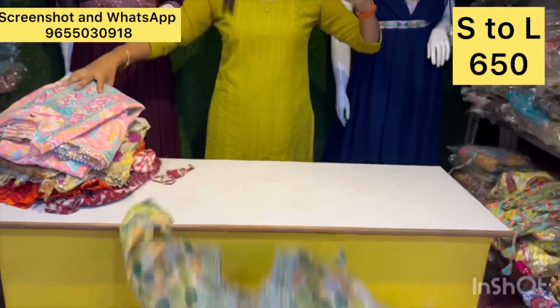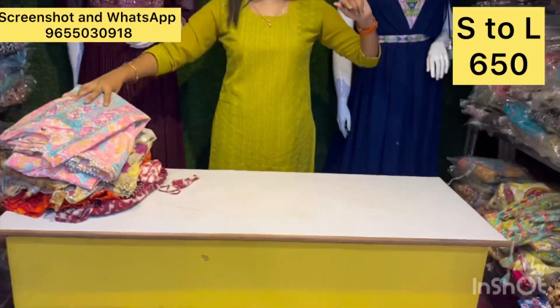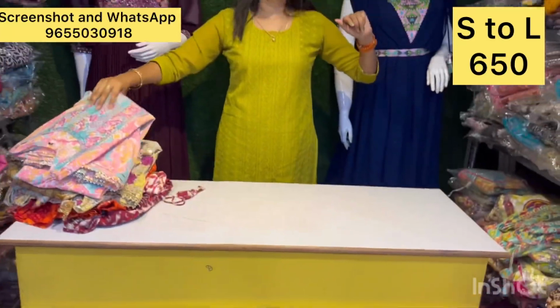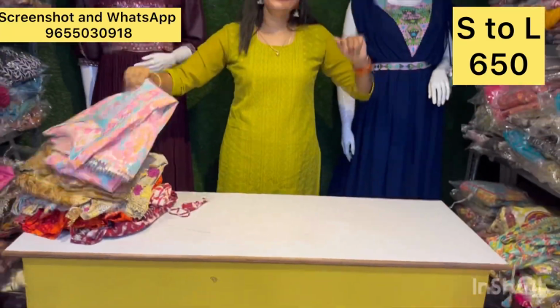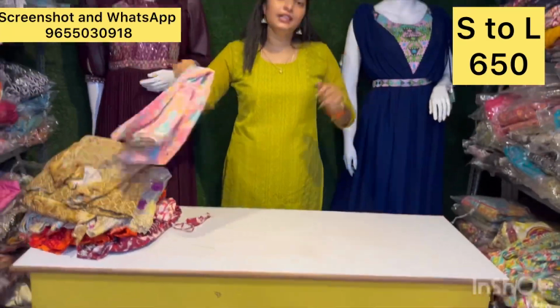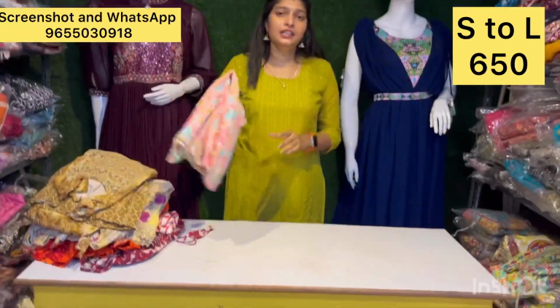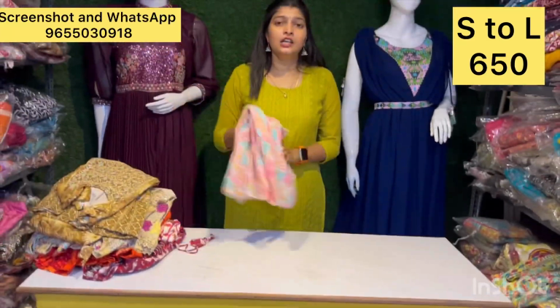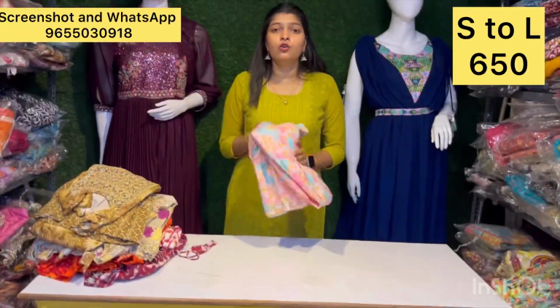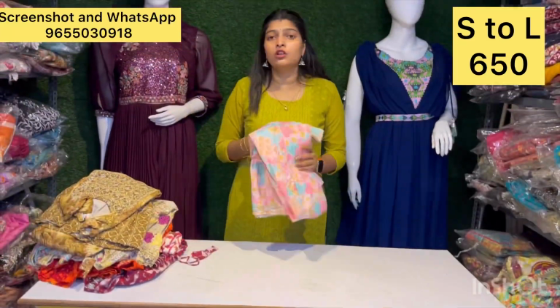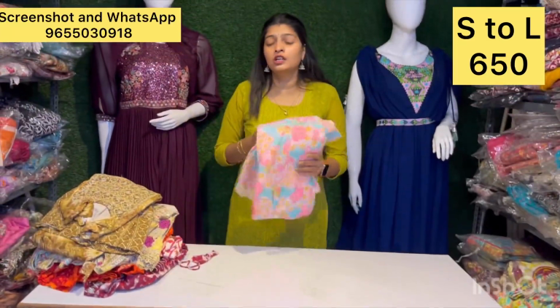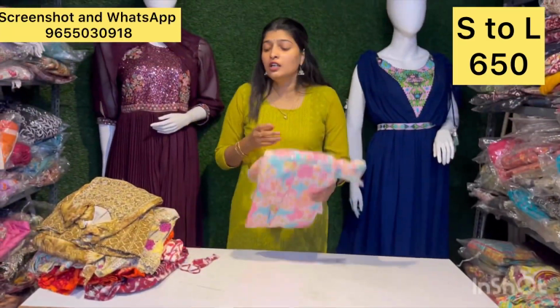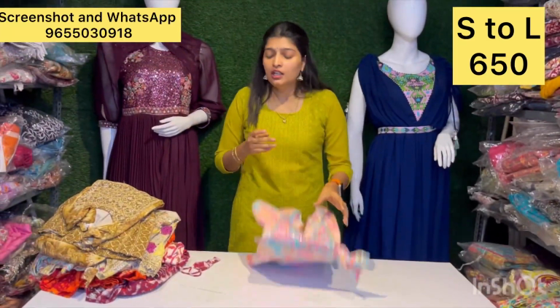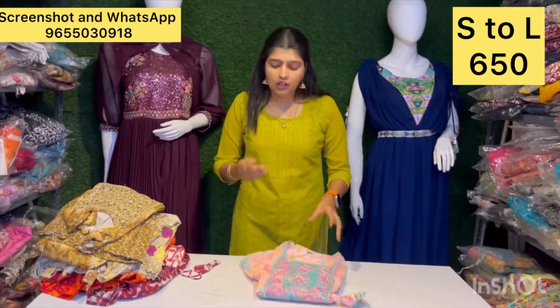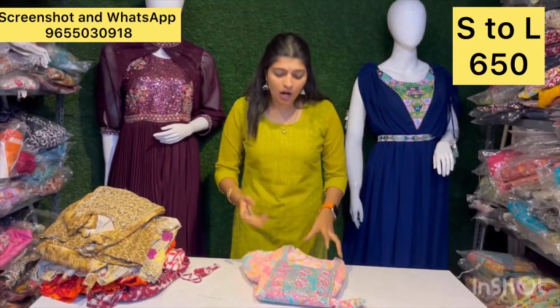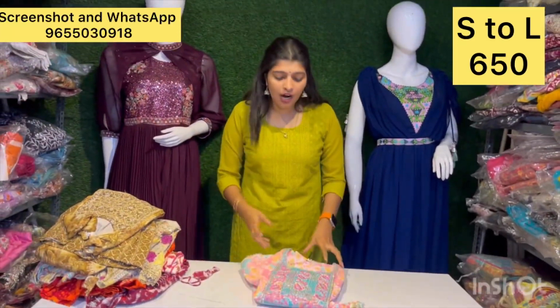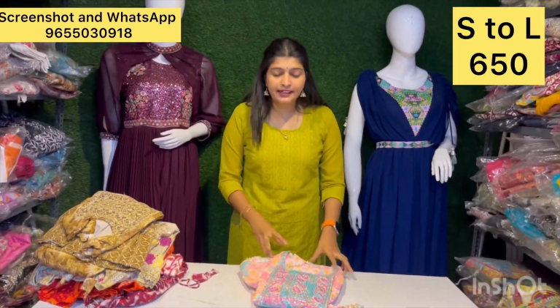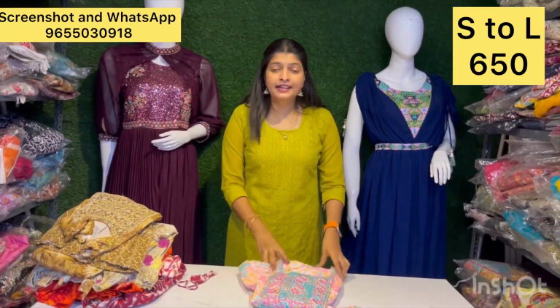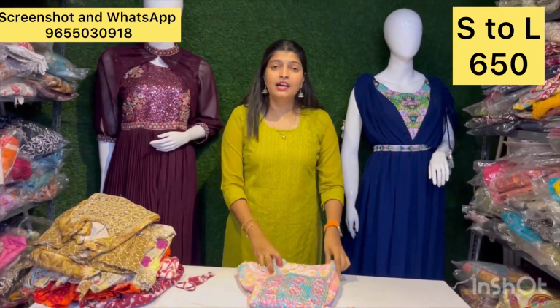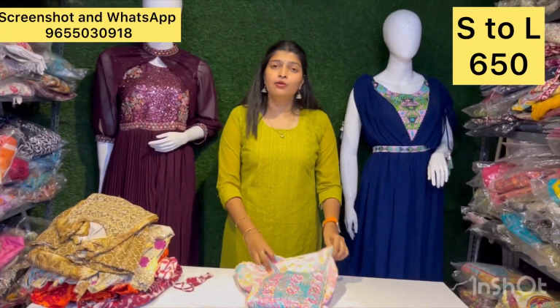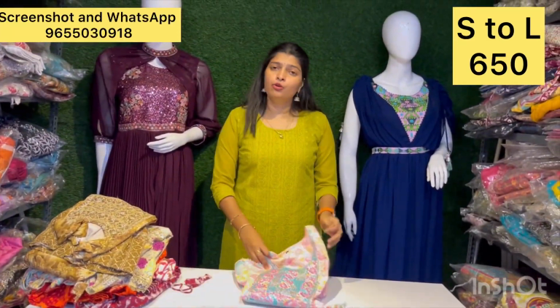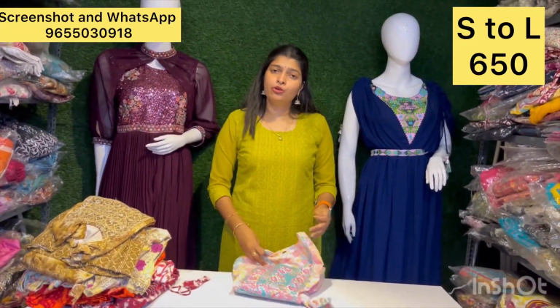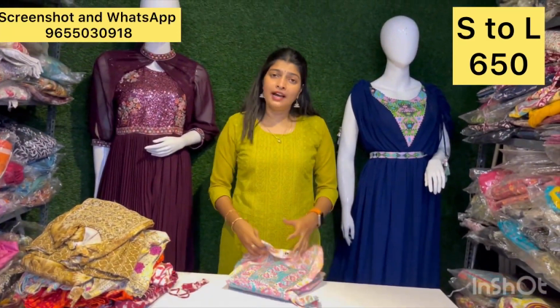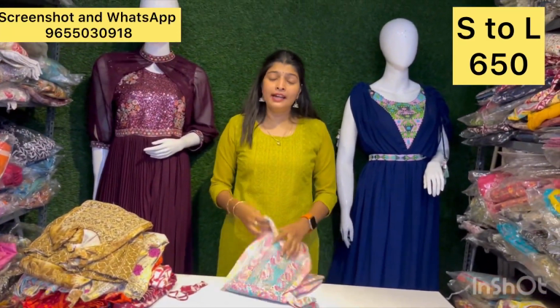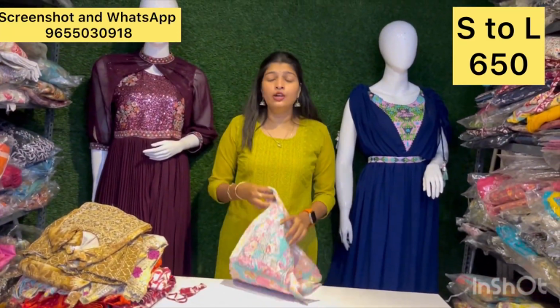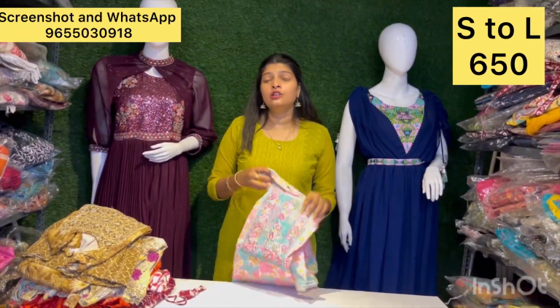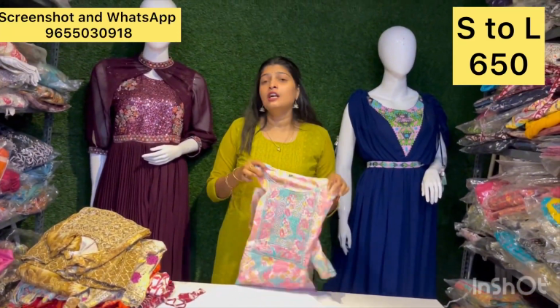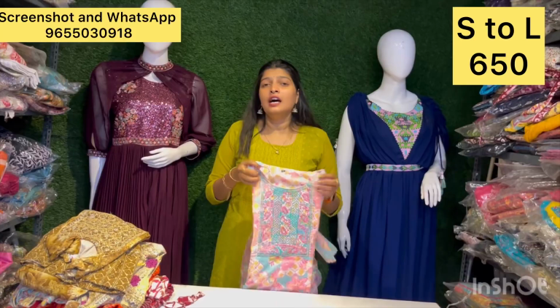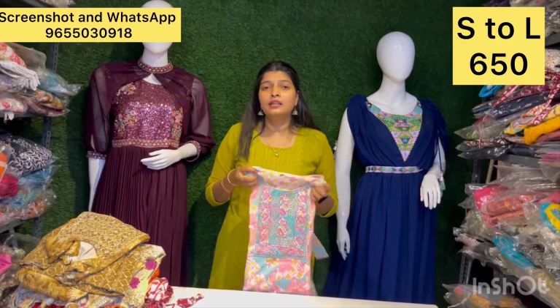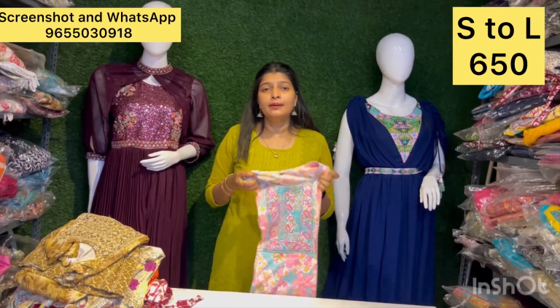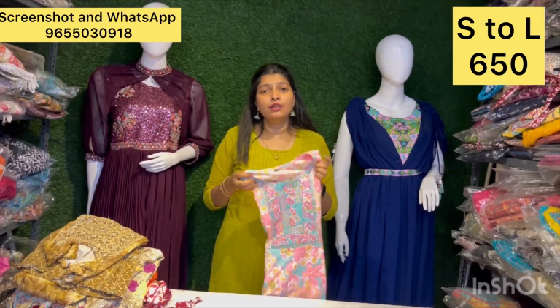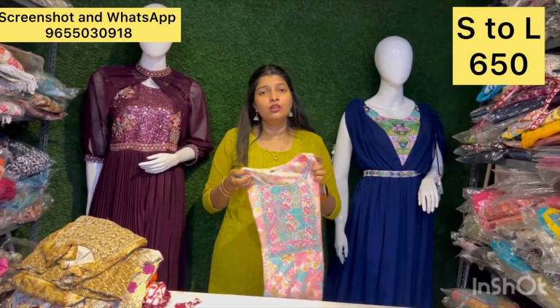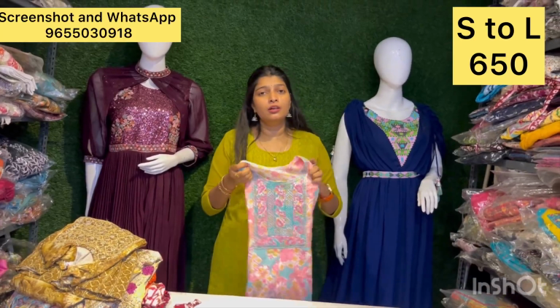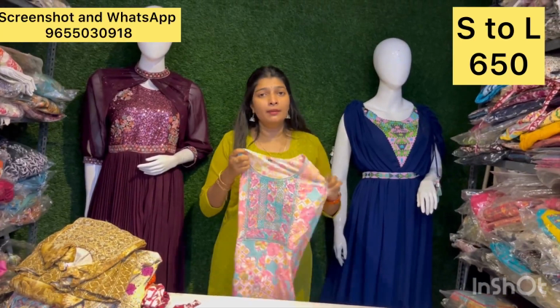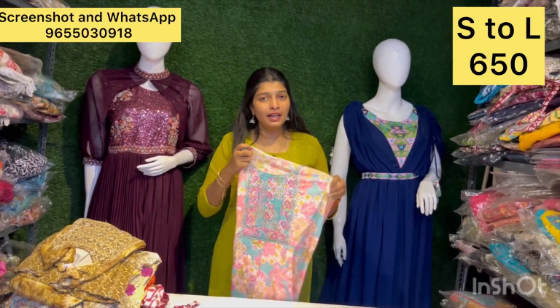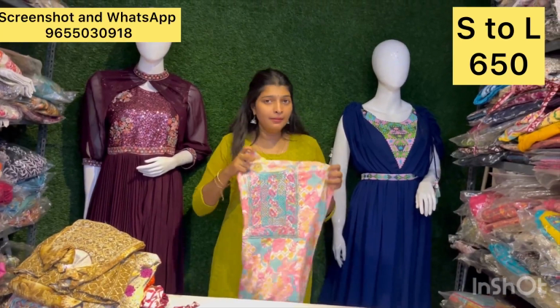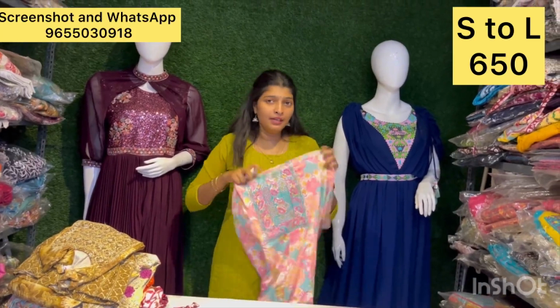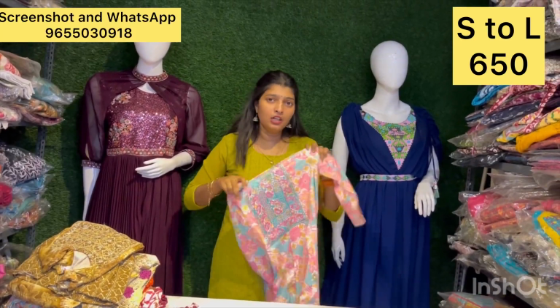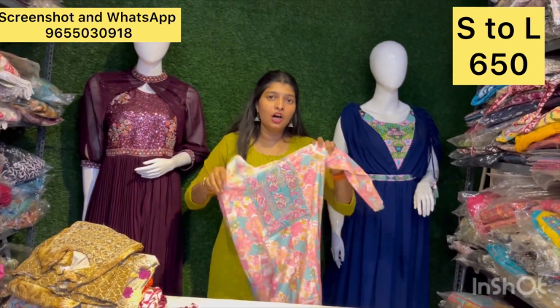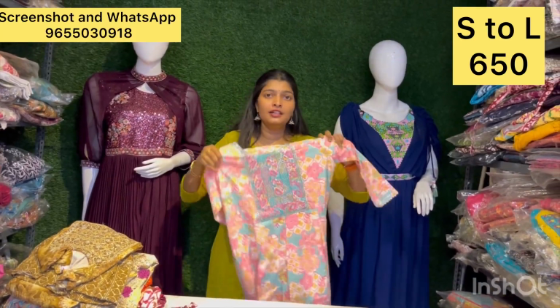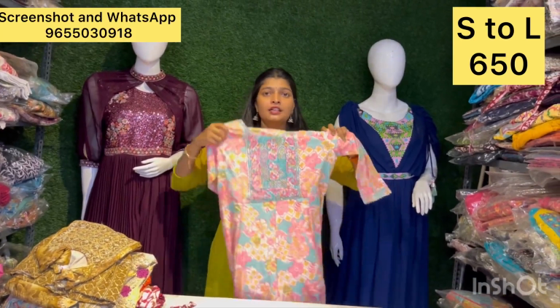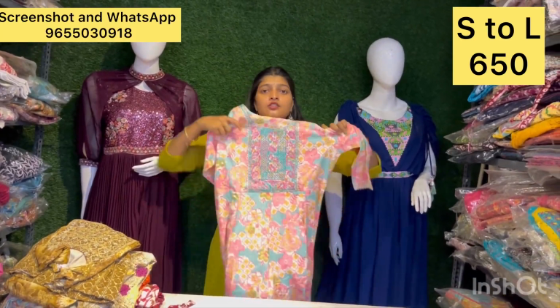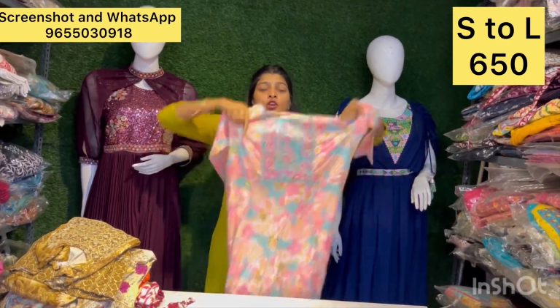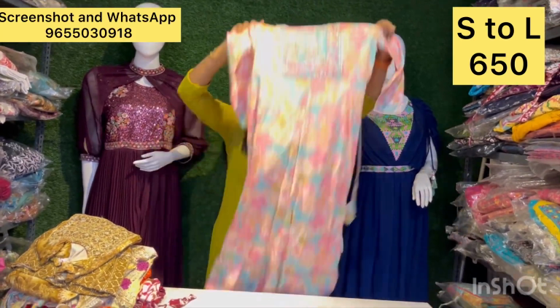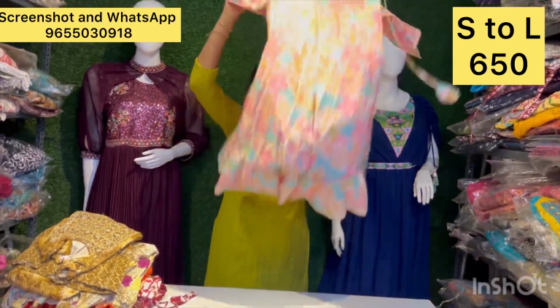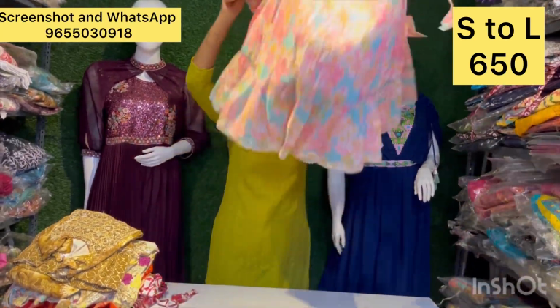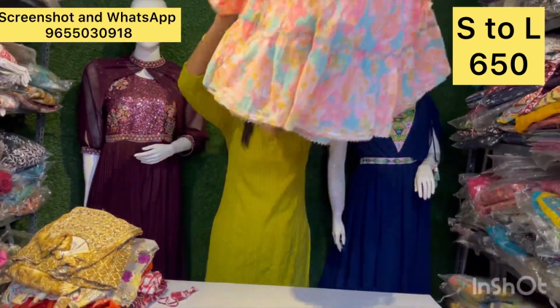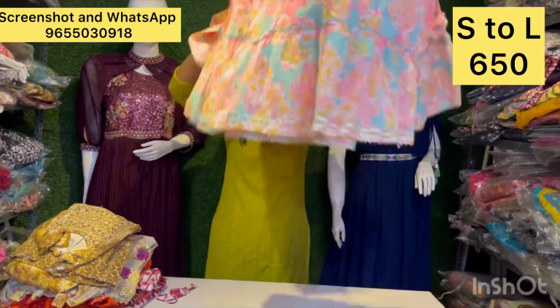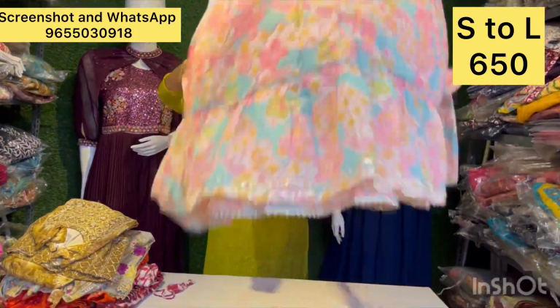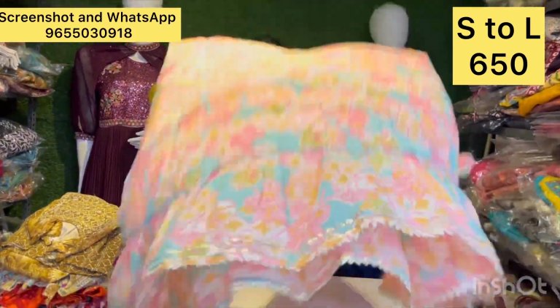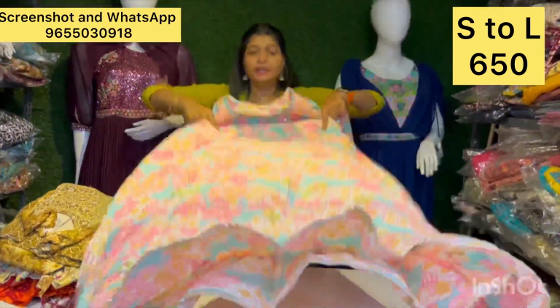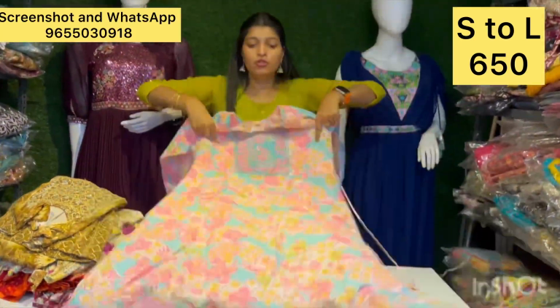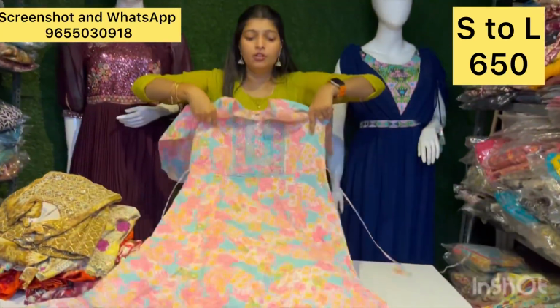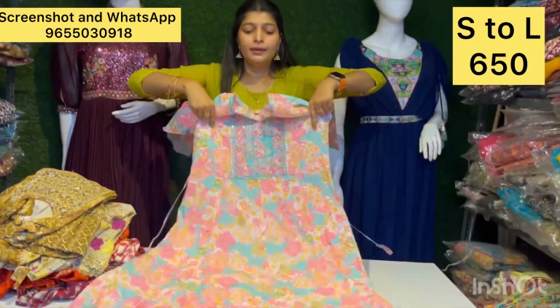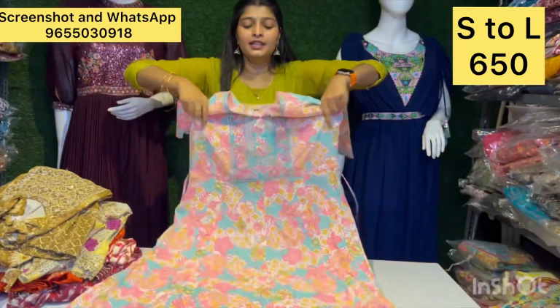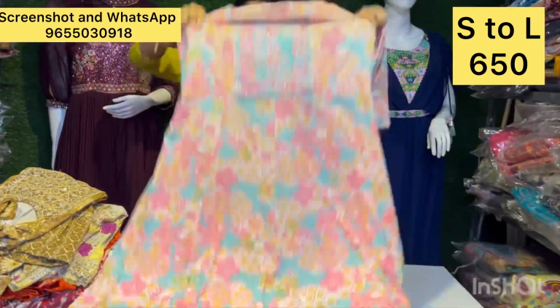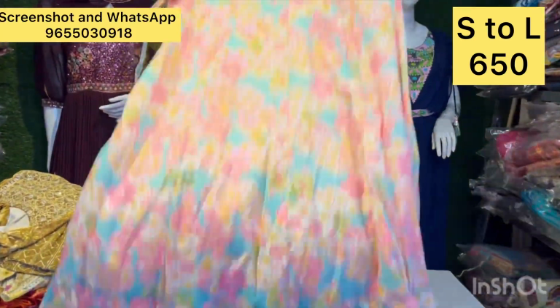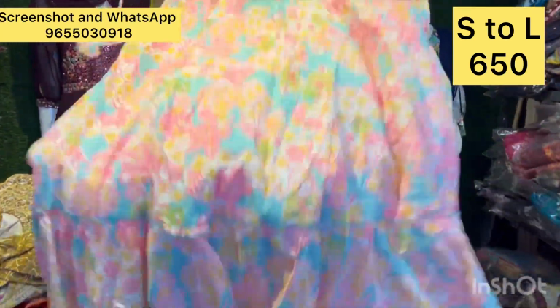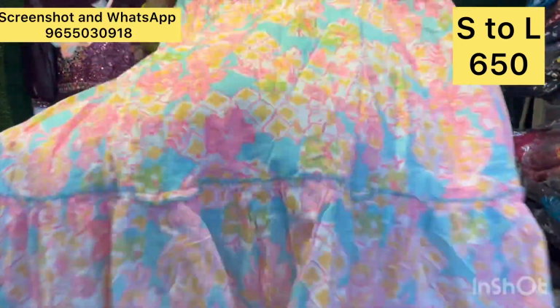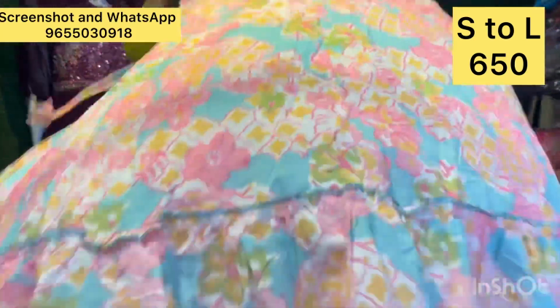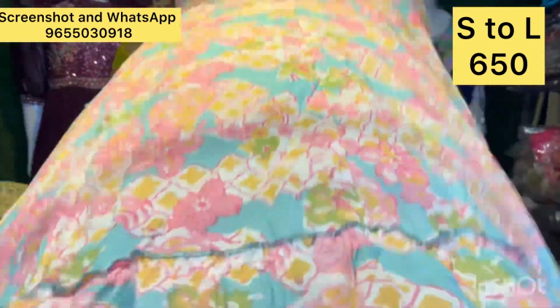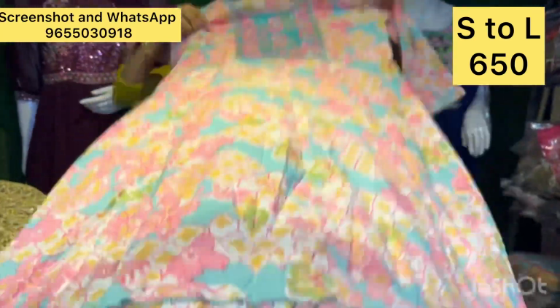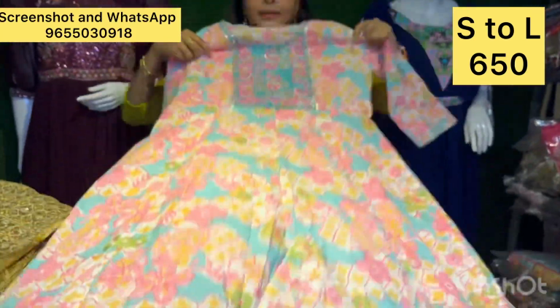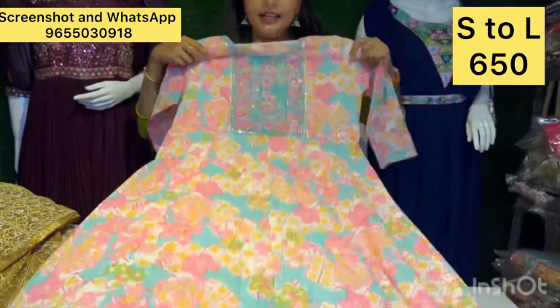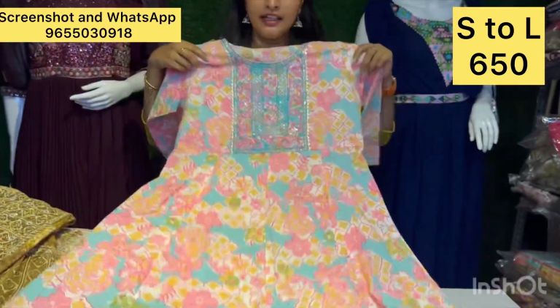It is all about cotton — cotton, soft cotton. It is all about the material.